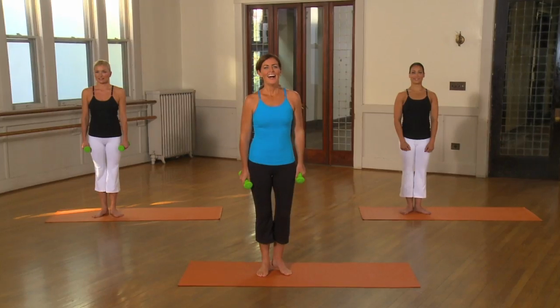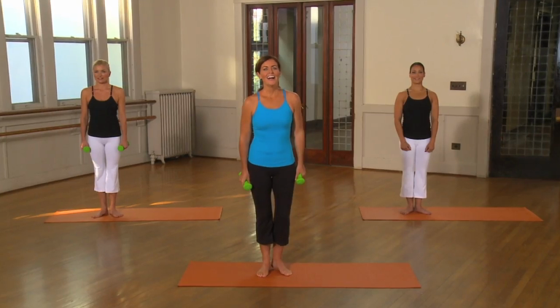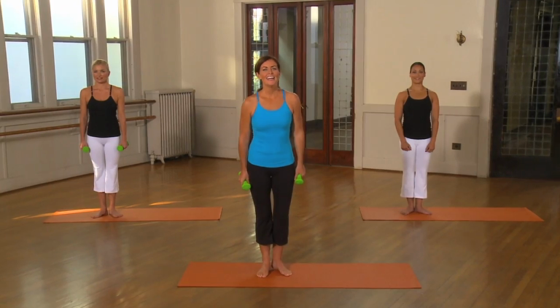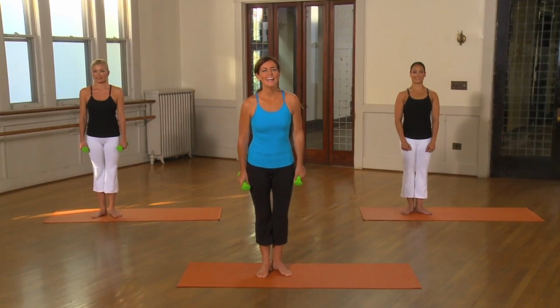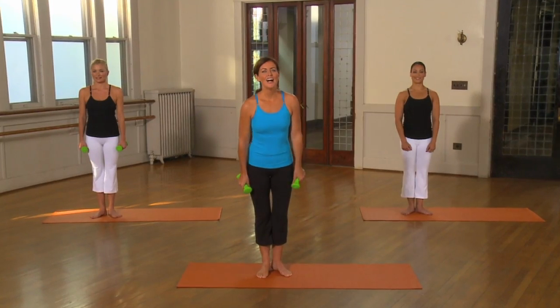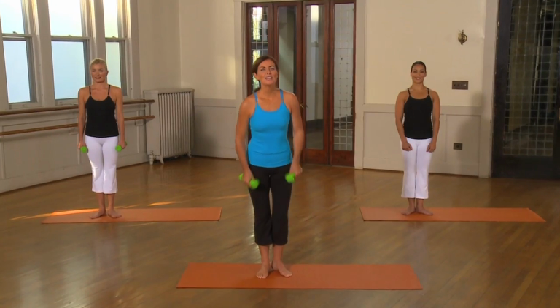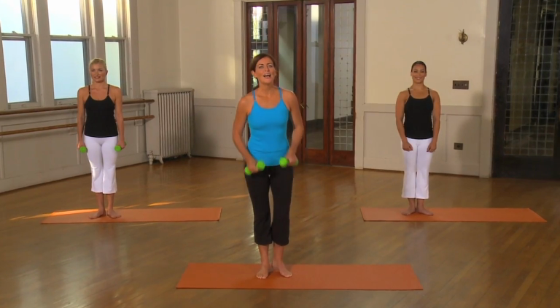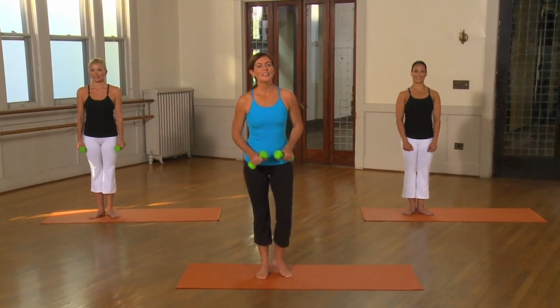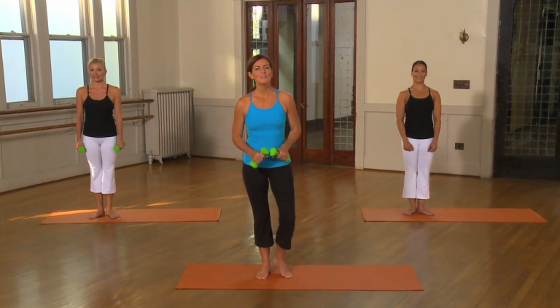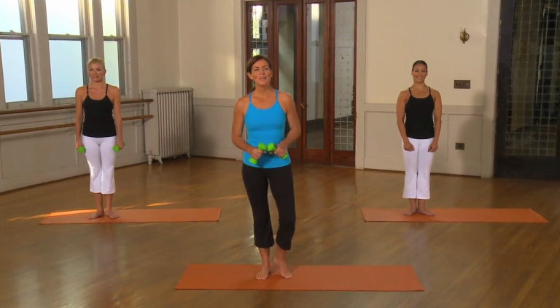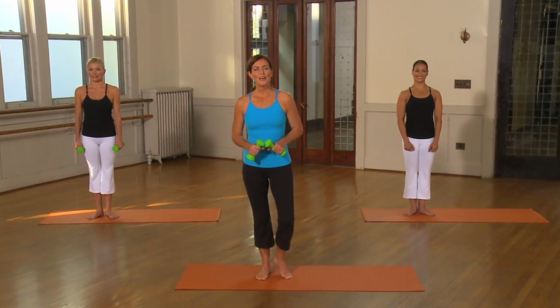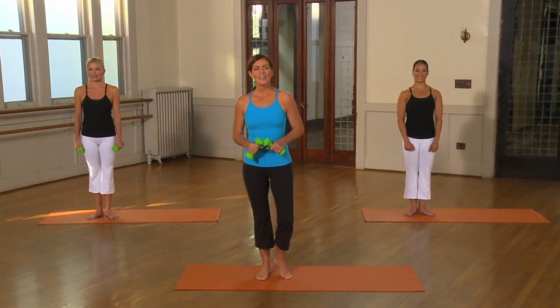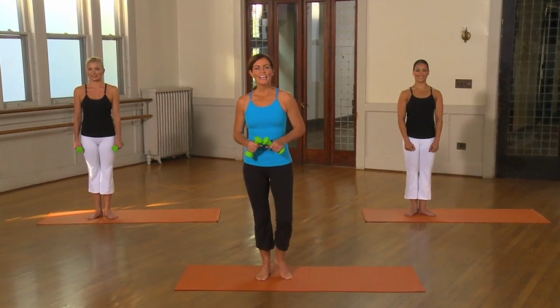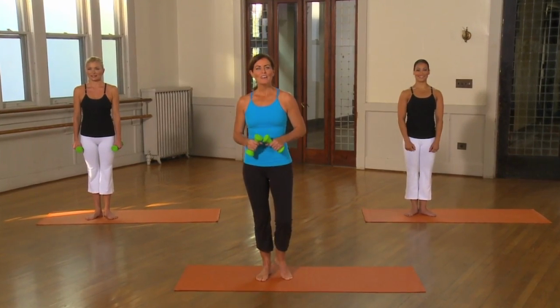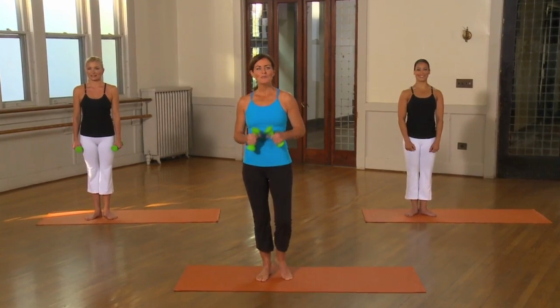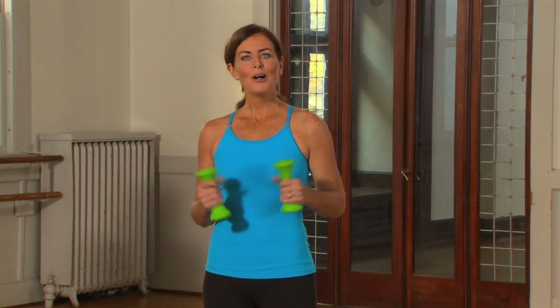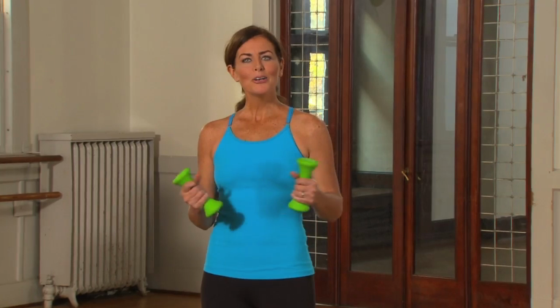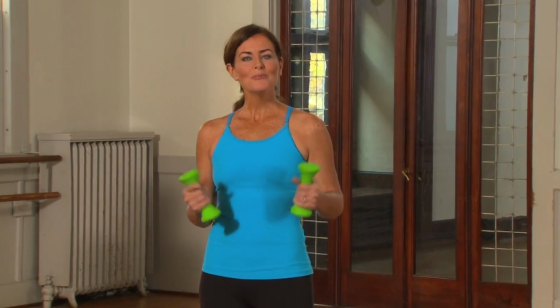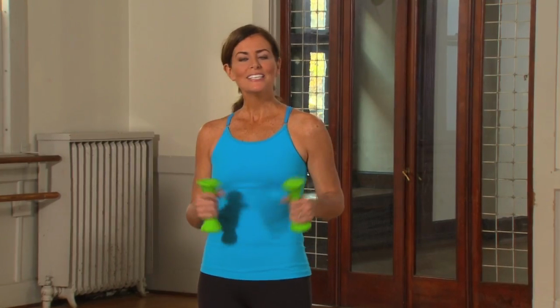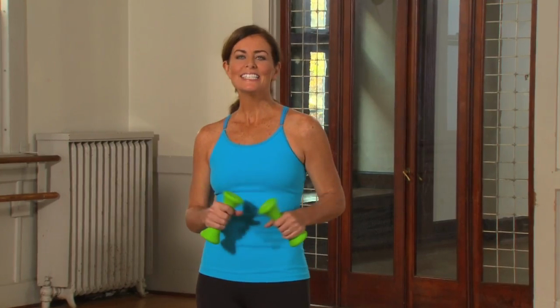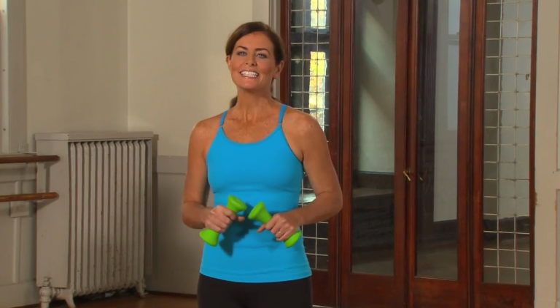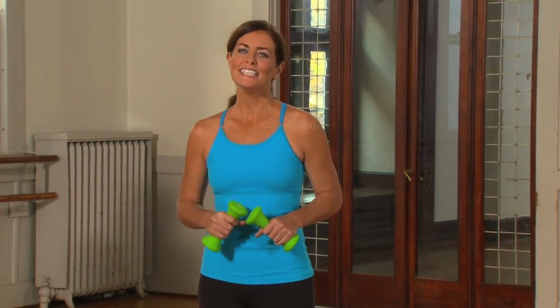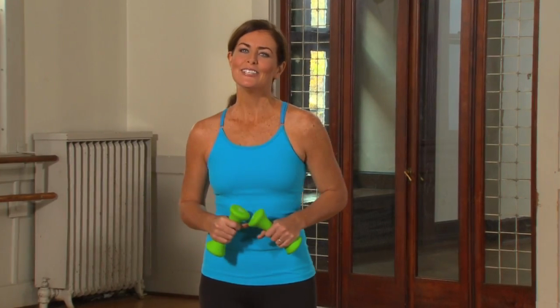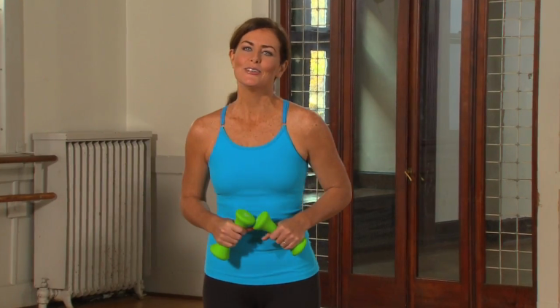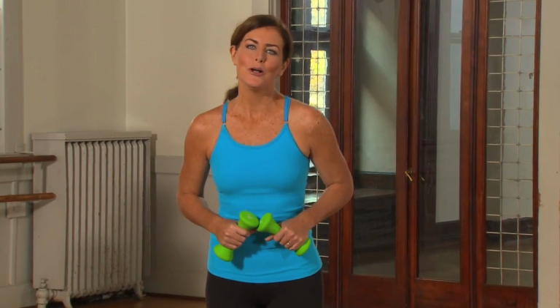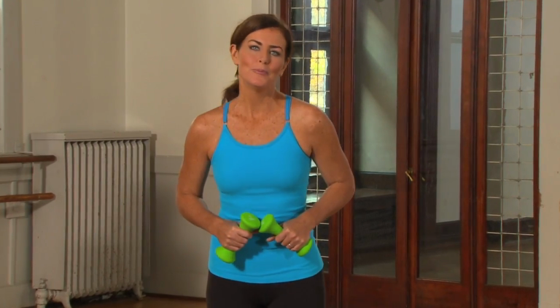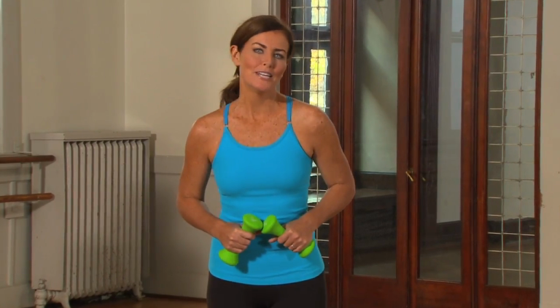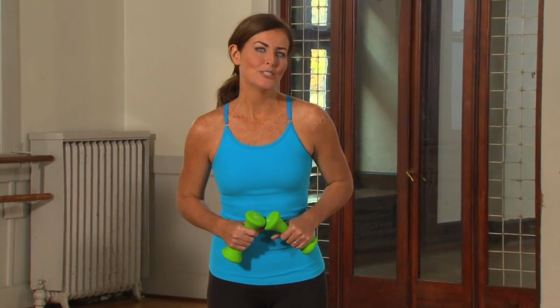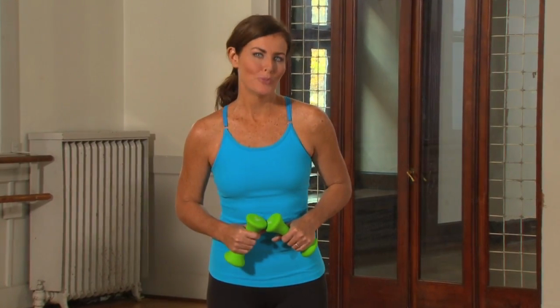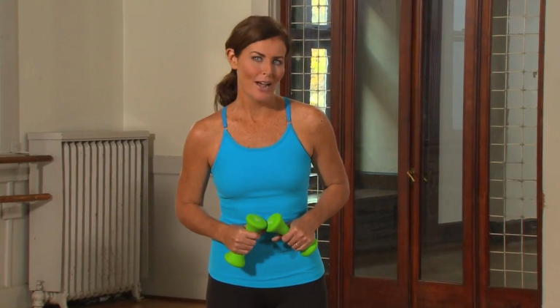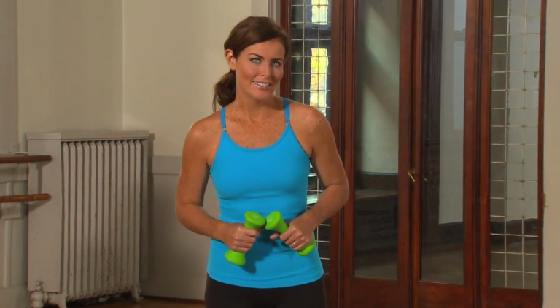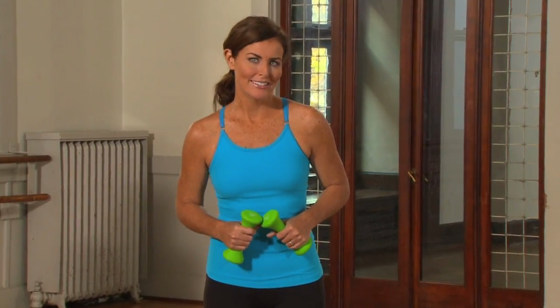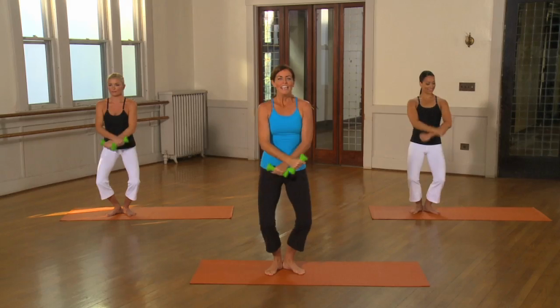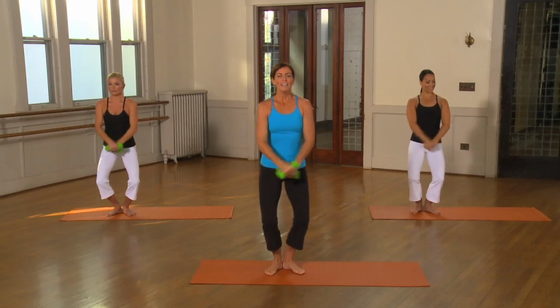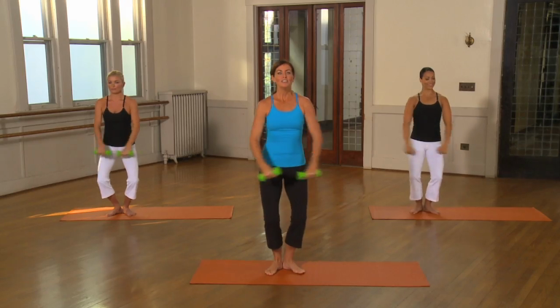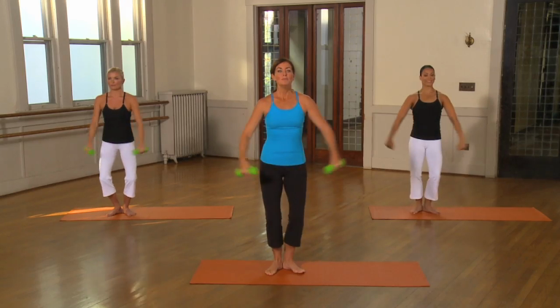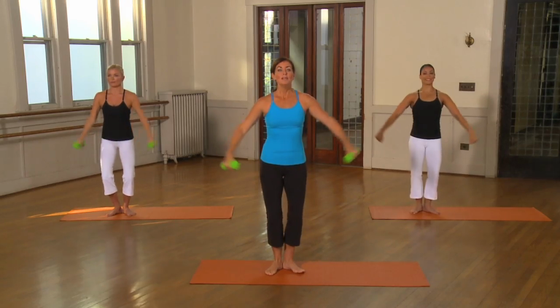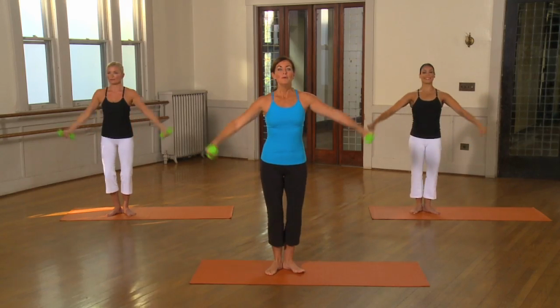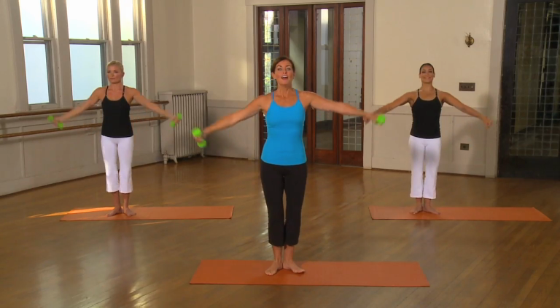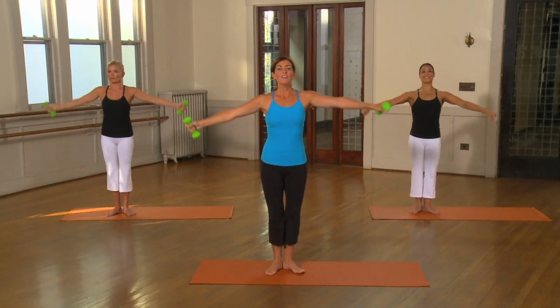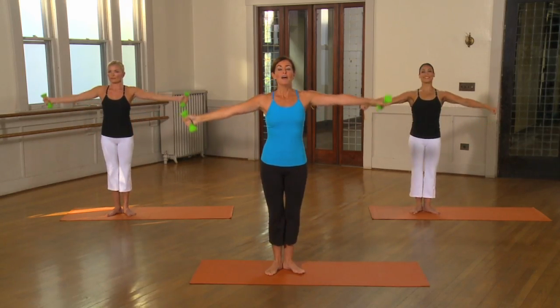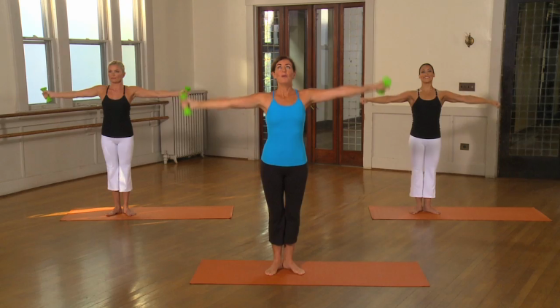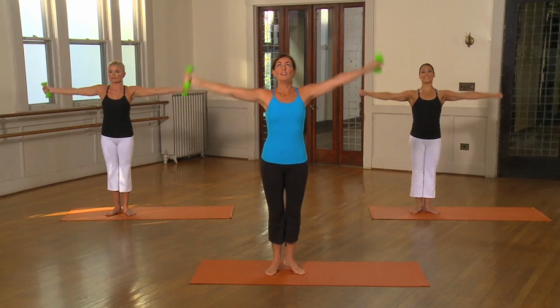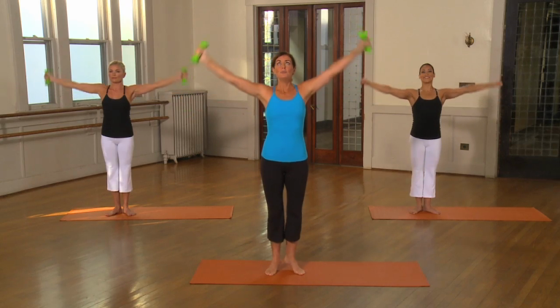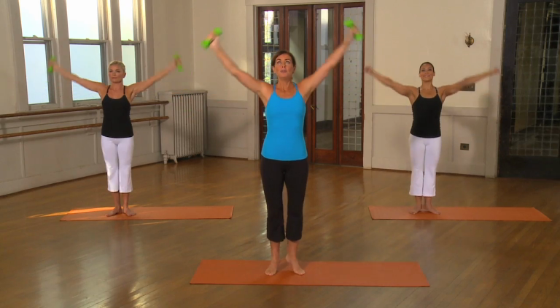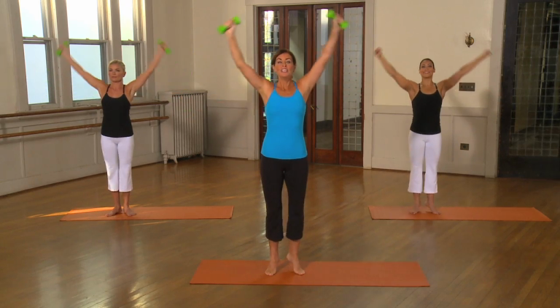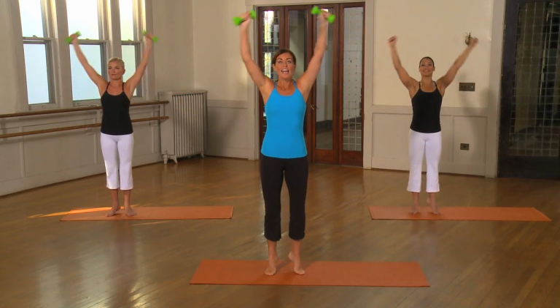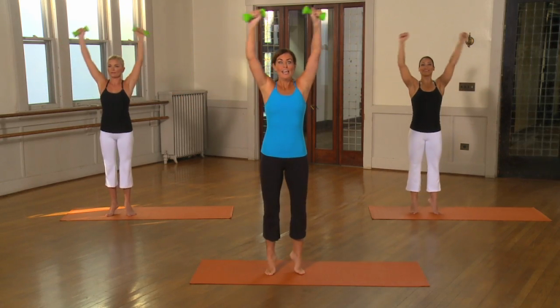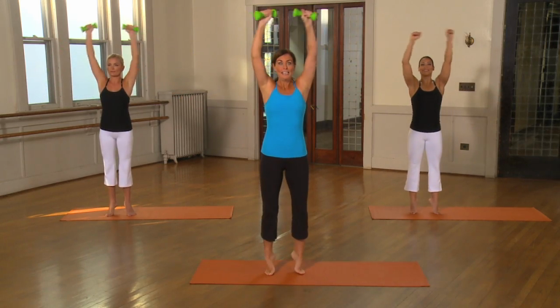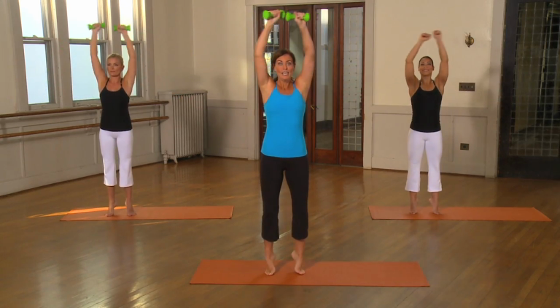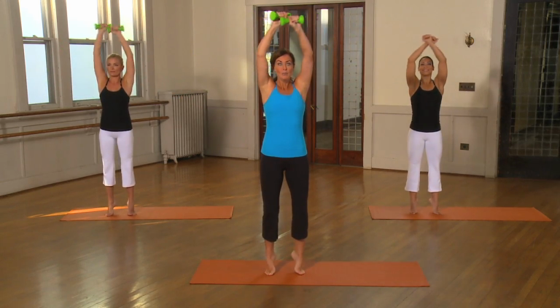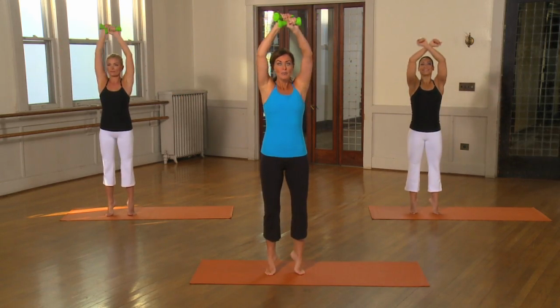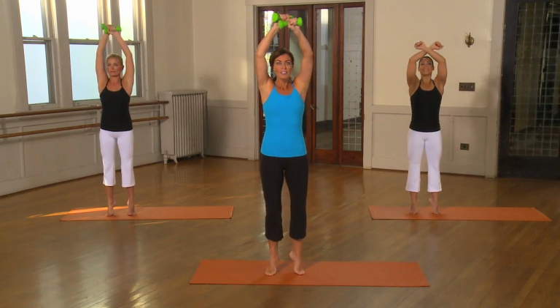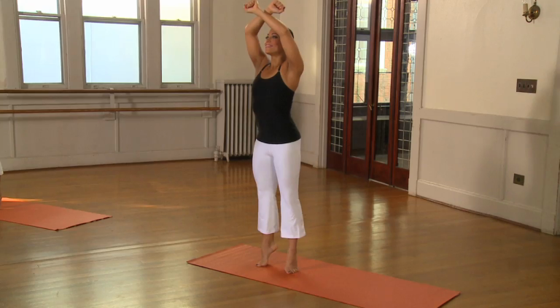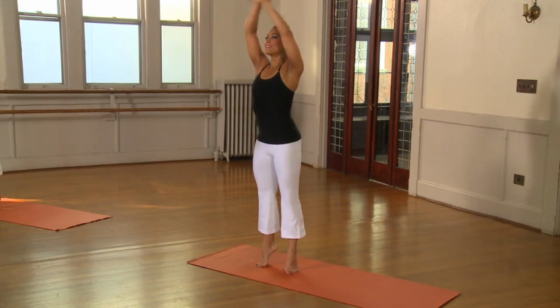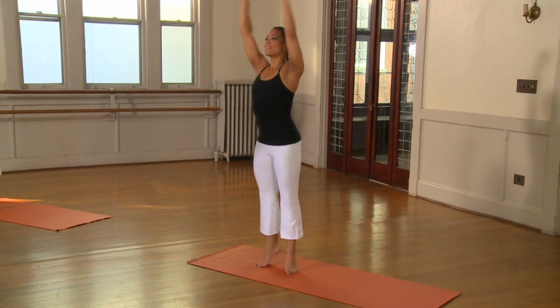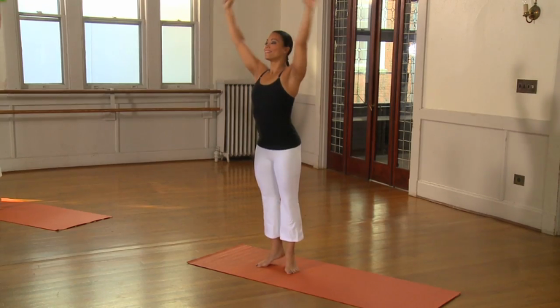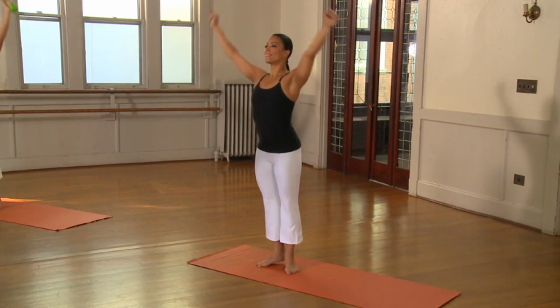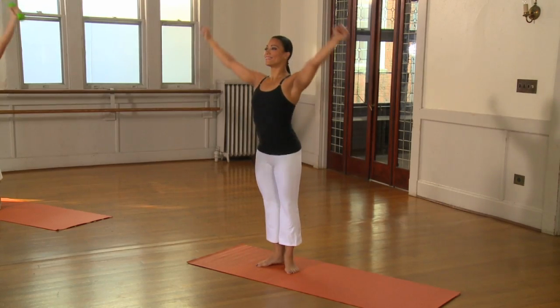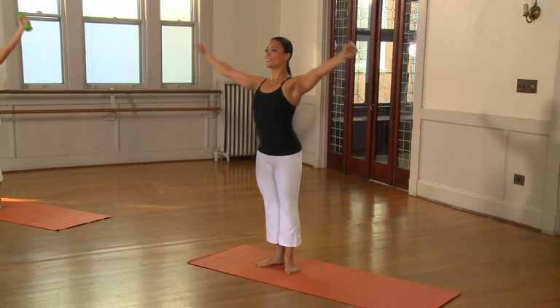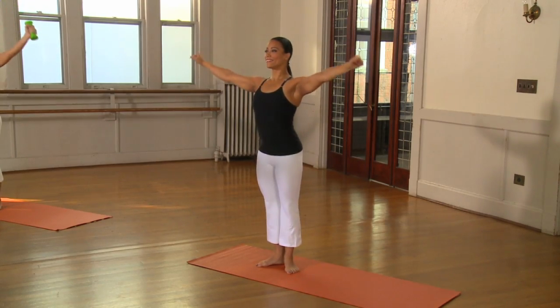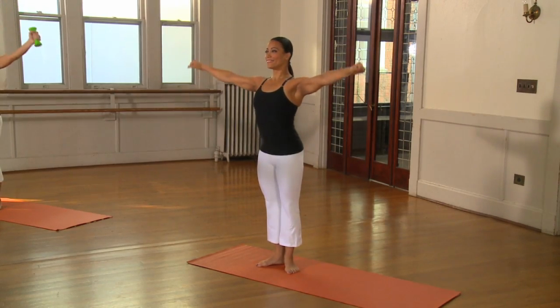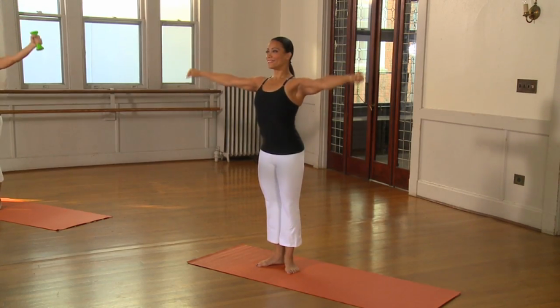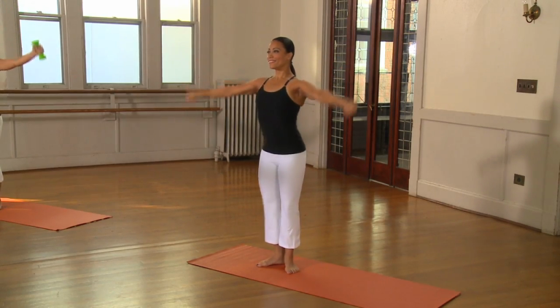Hi, I'm Ellen Barrett and welcome to Sleek Sculpt Express. Now just be aware that when you plie, keep the ear, shoulder, hips stacked.